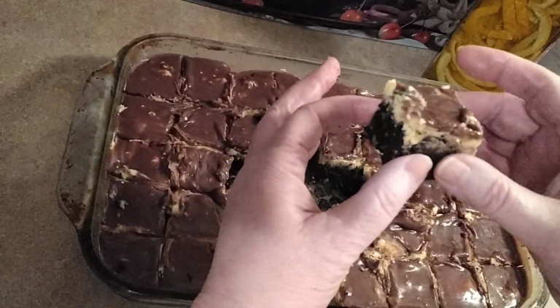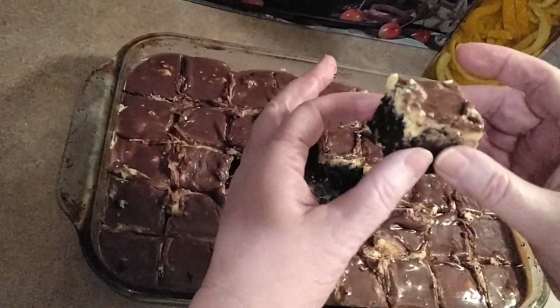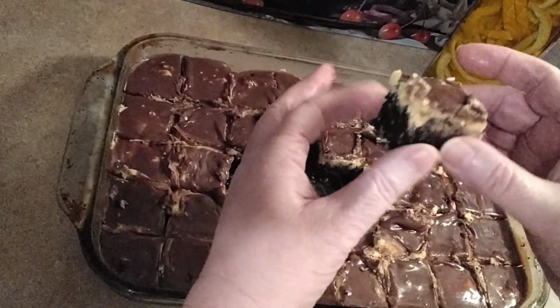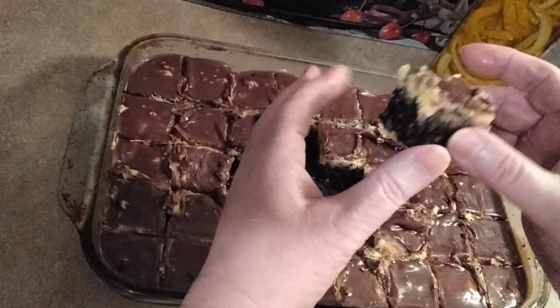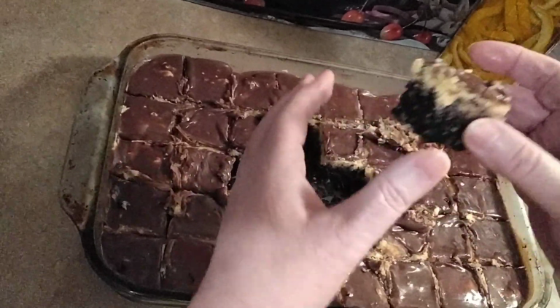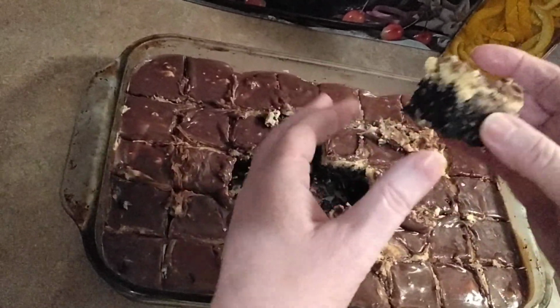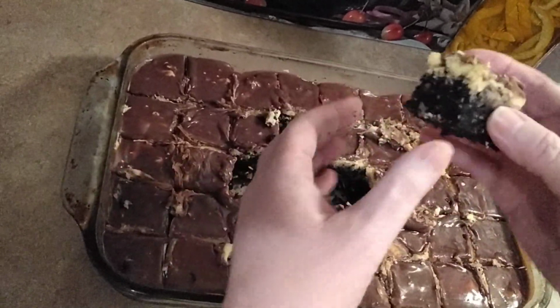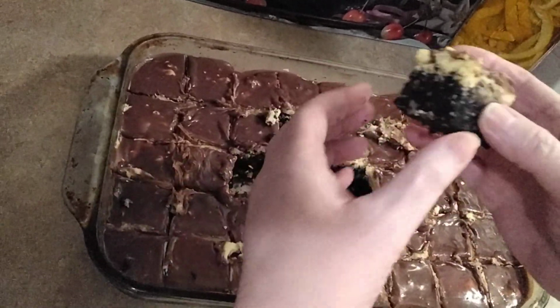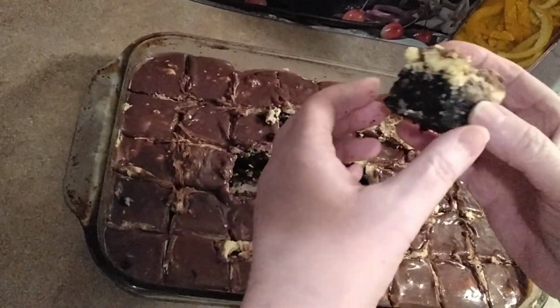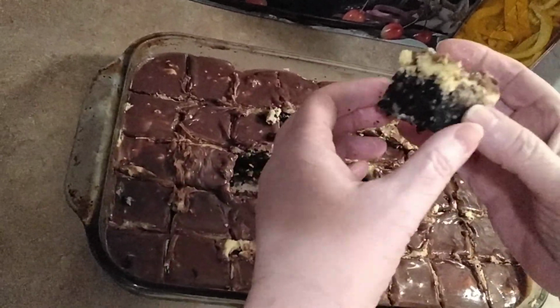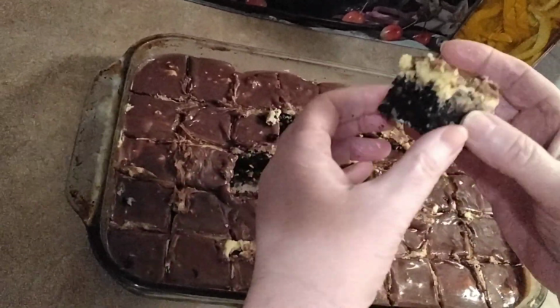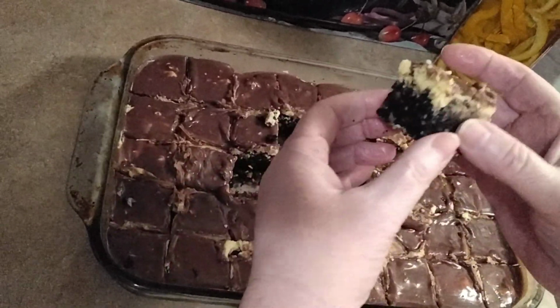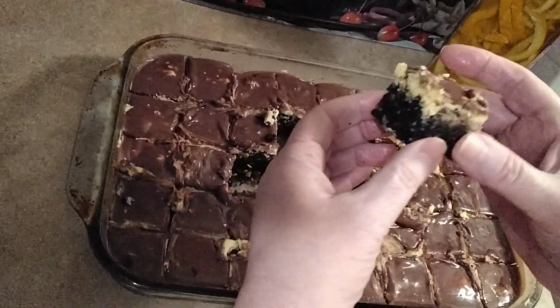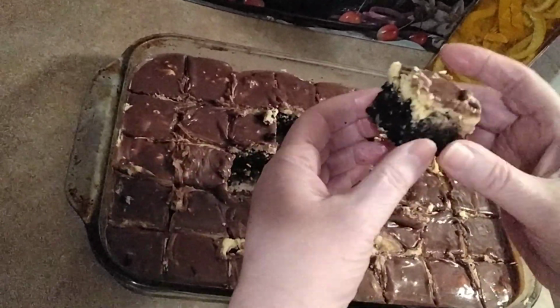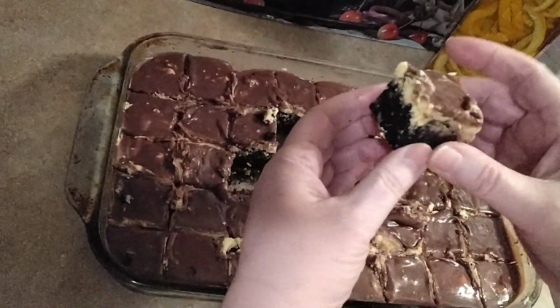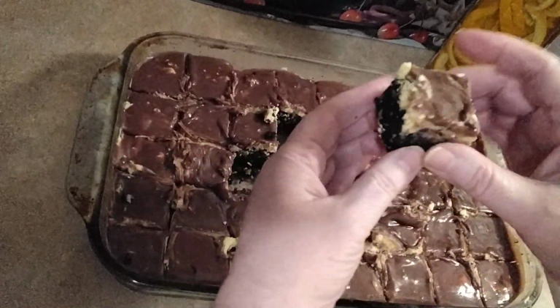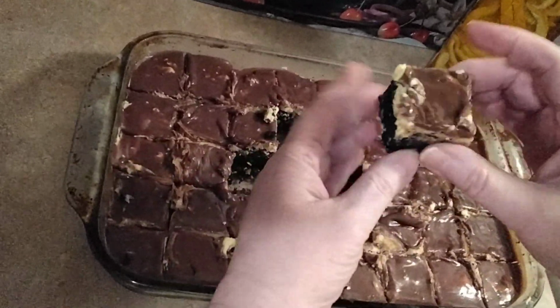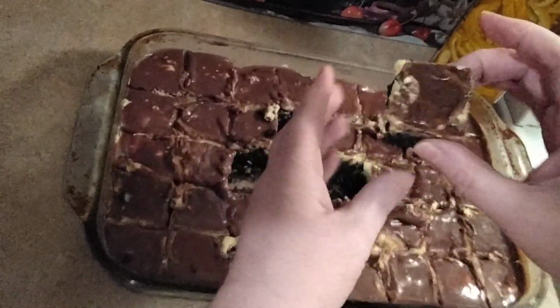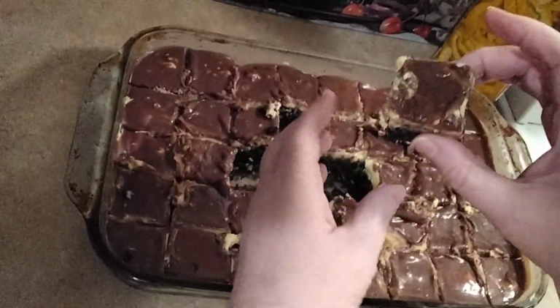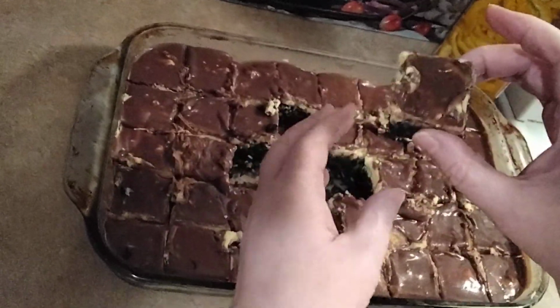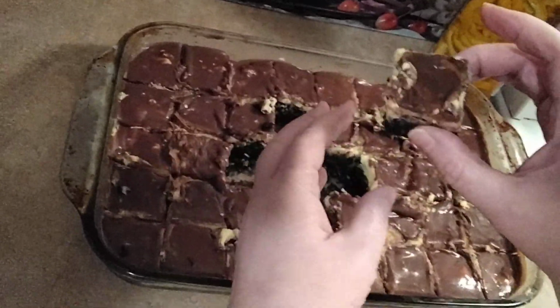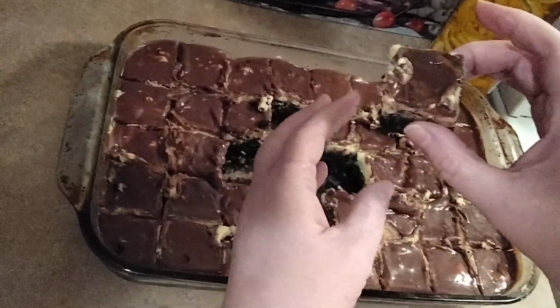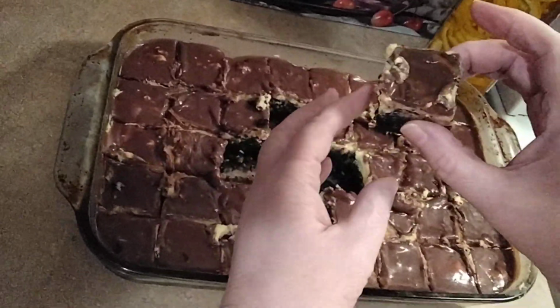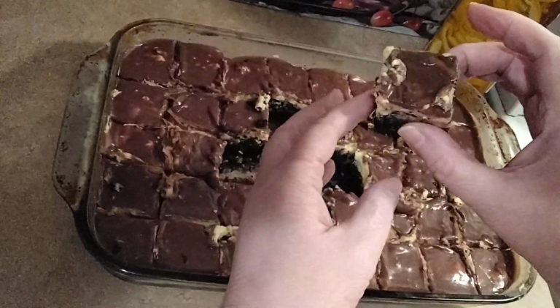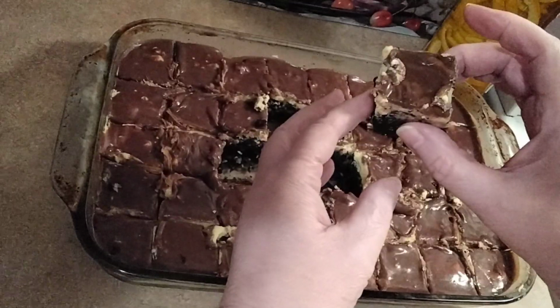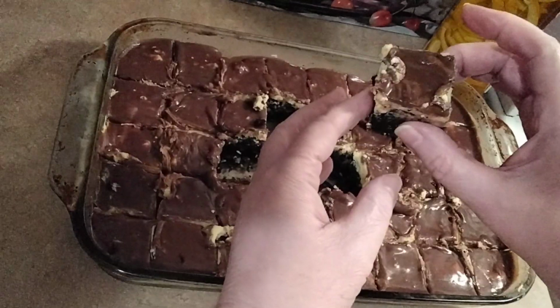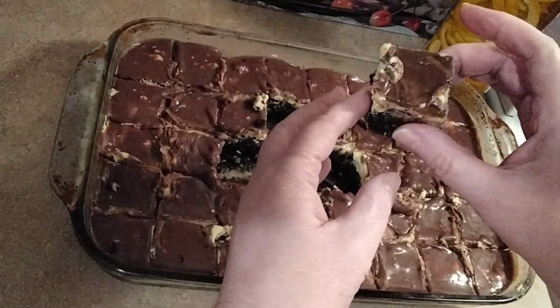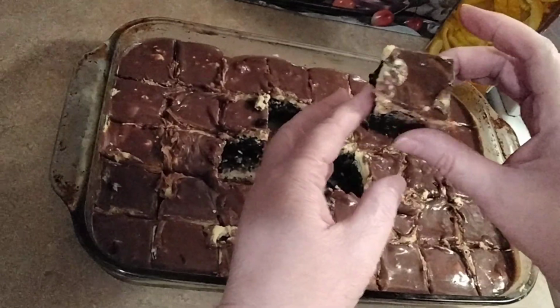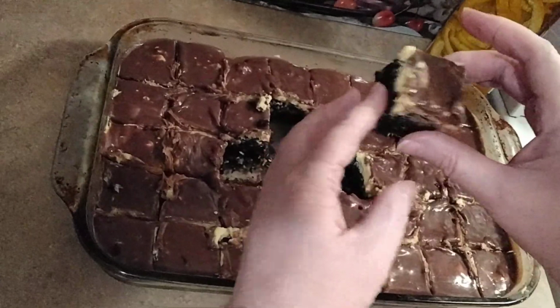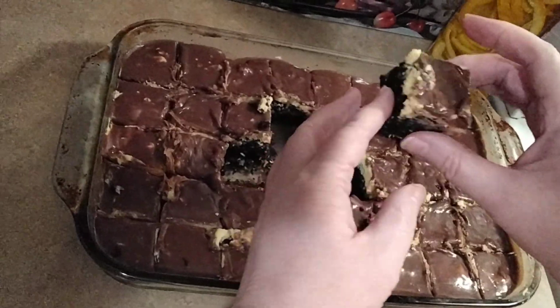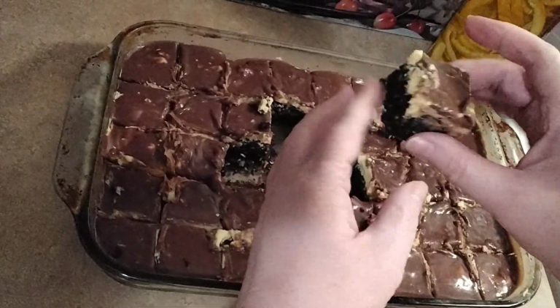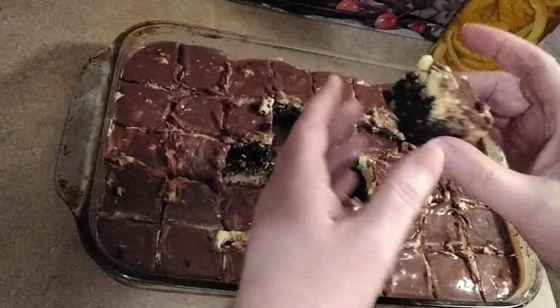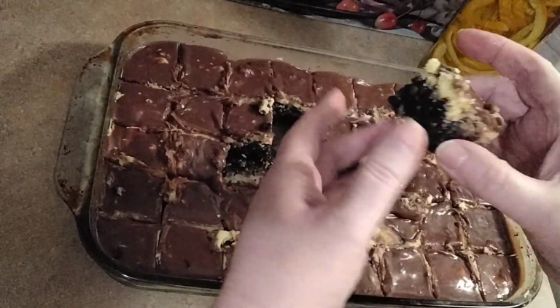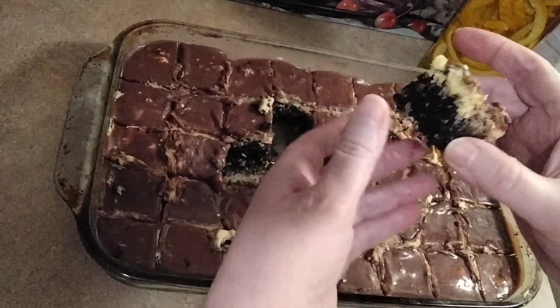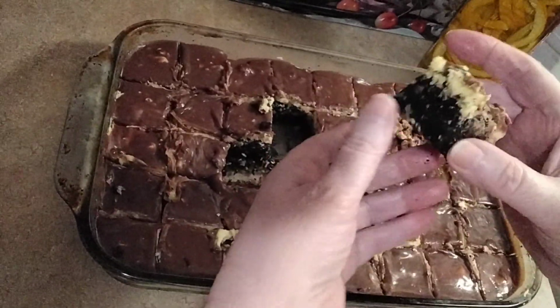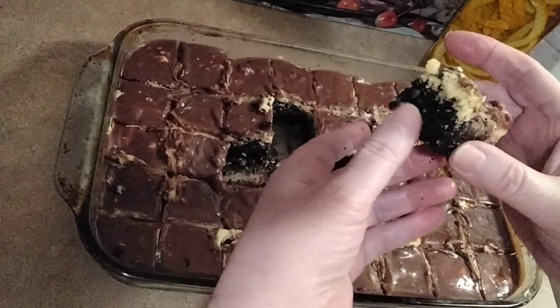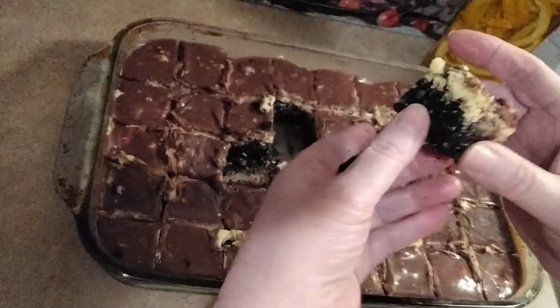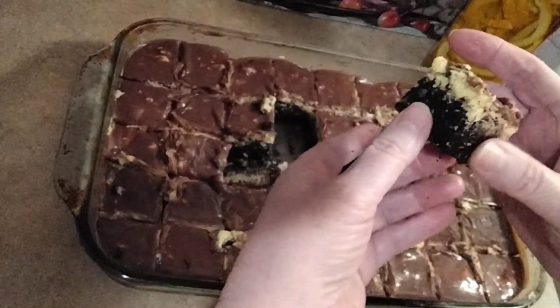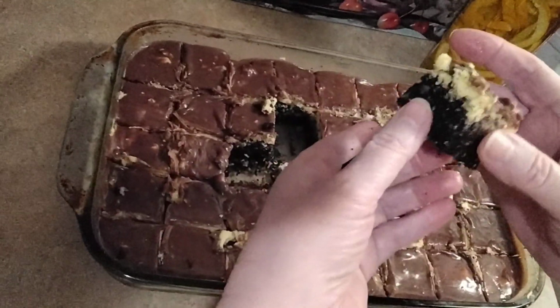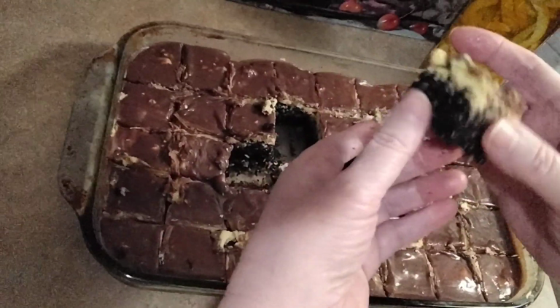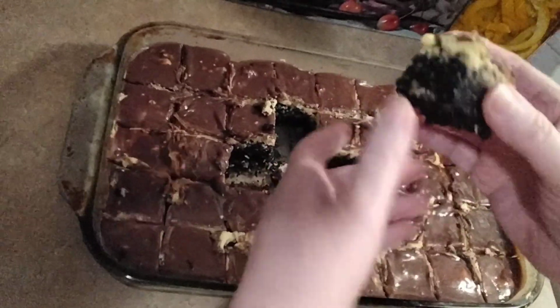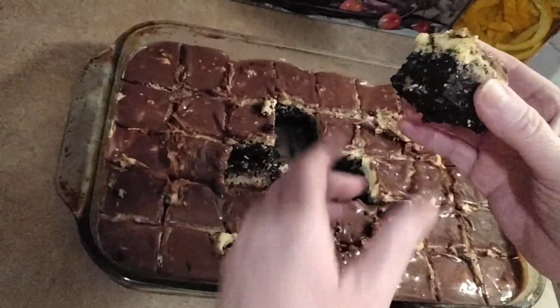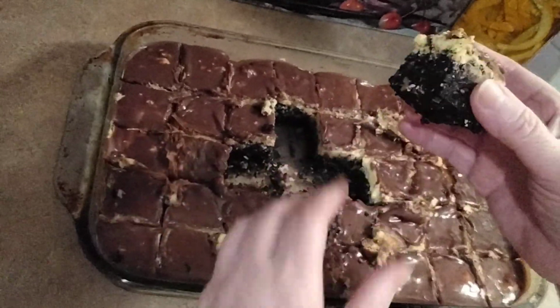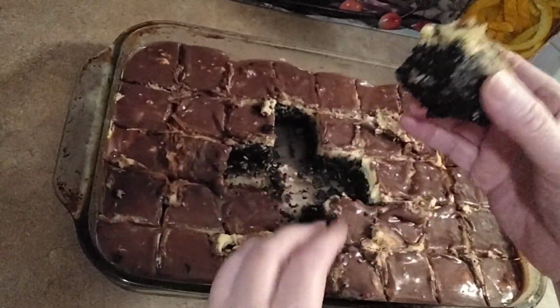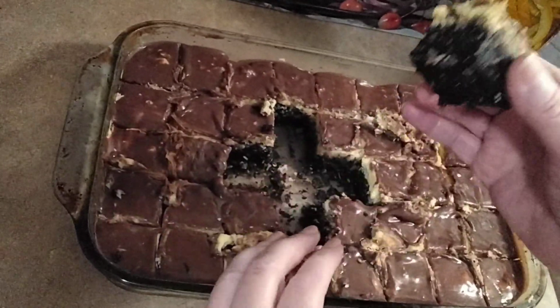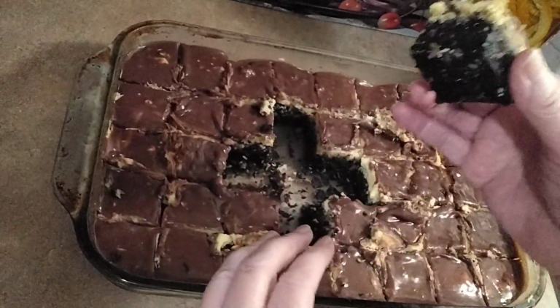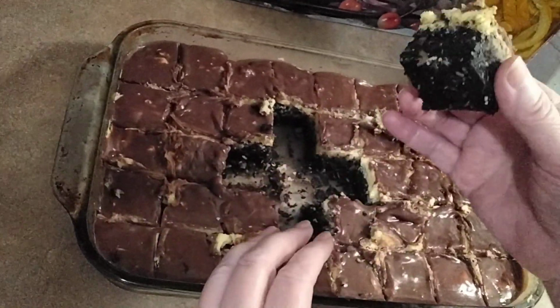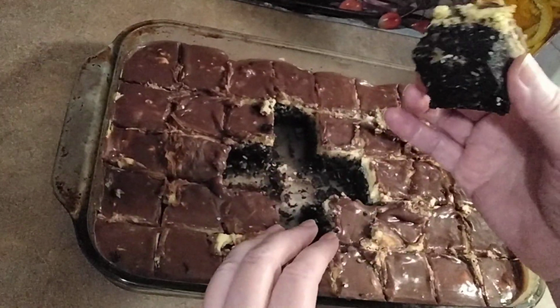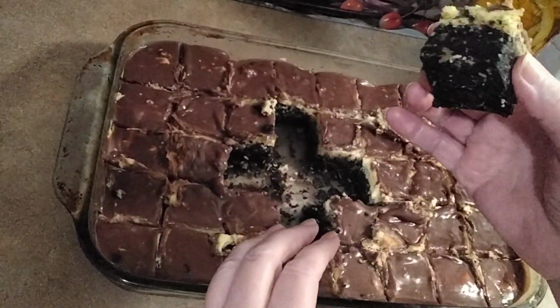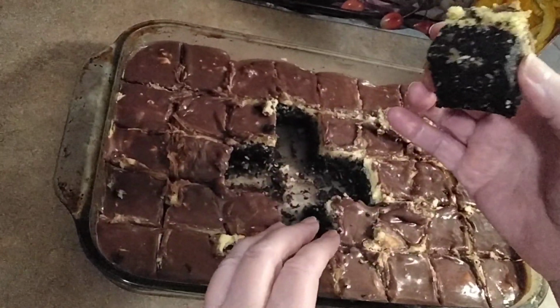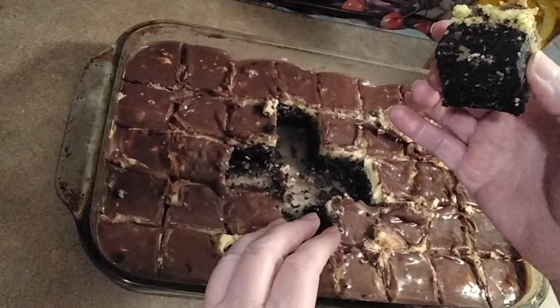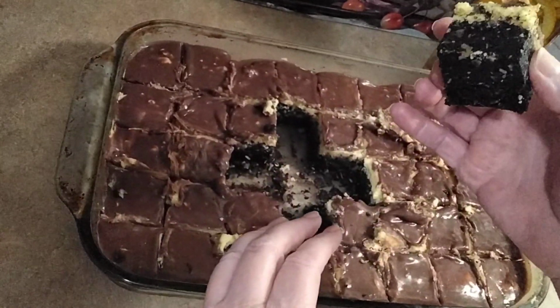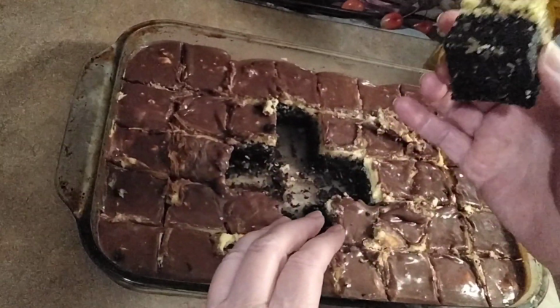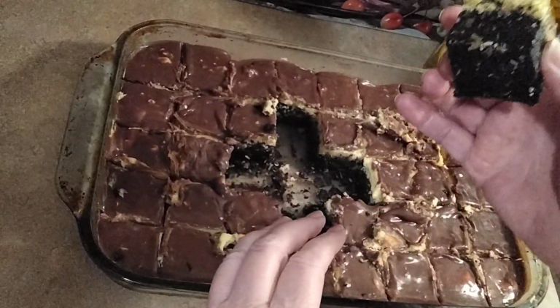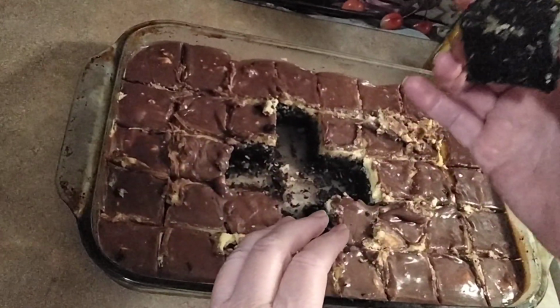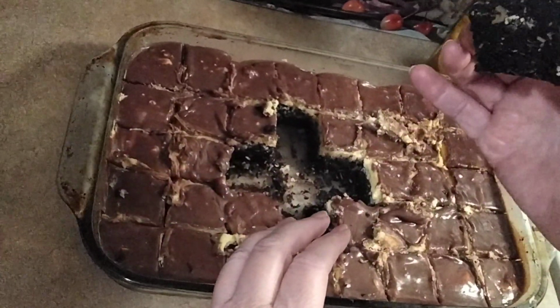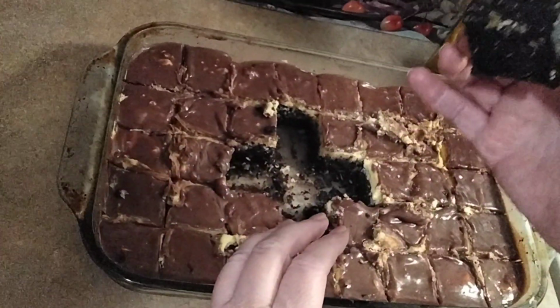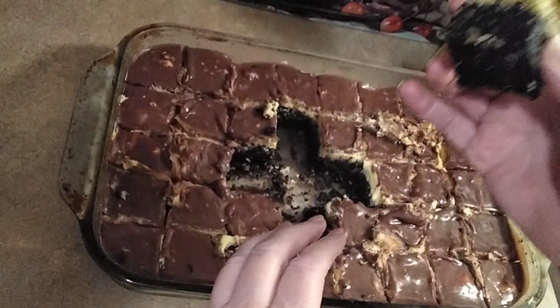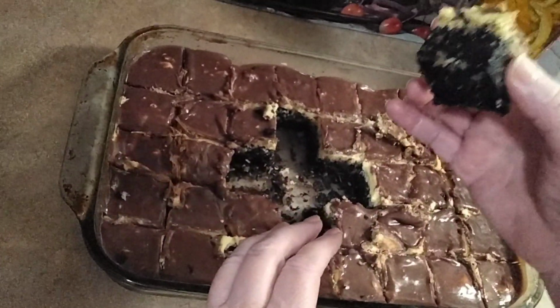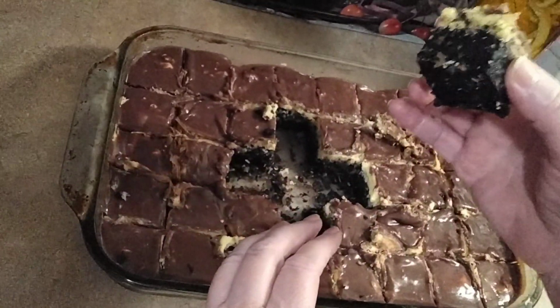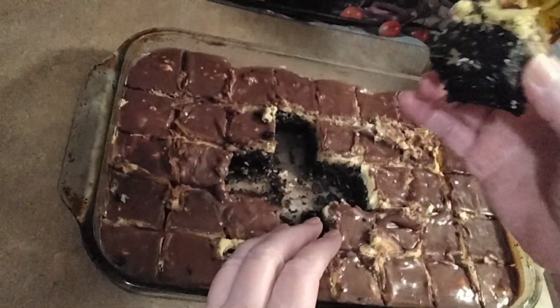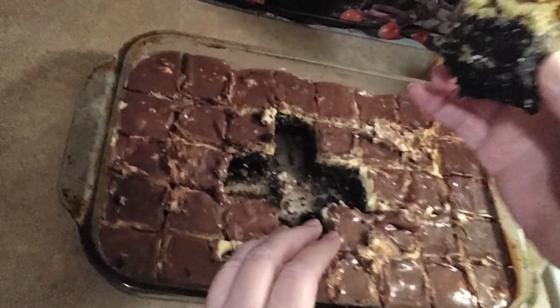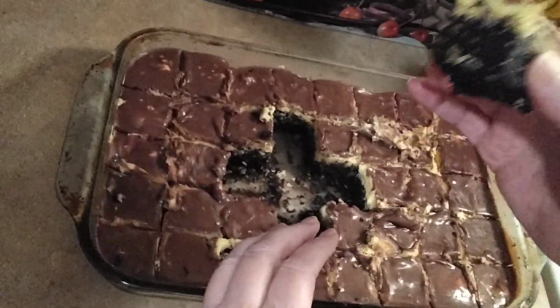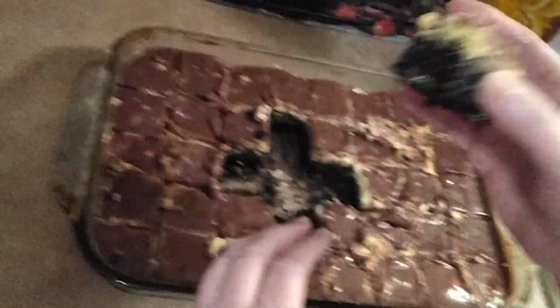So it takes a little minute to make these — you have to make them in stages — but oh my god, they're beyond delicious.